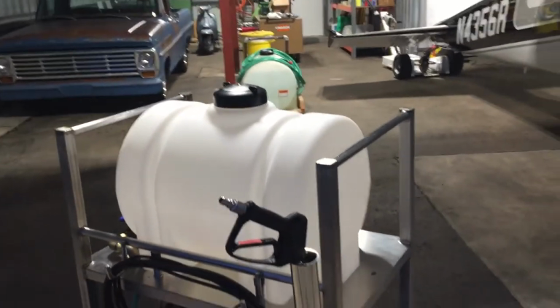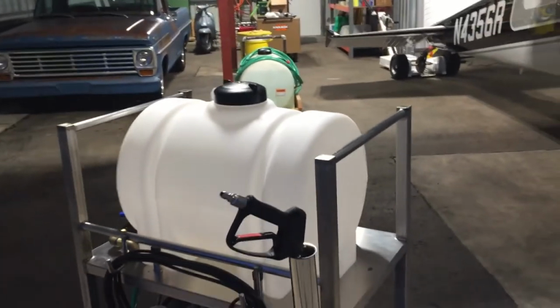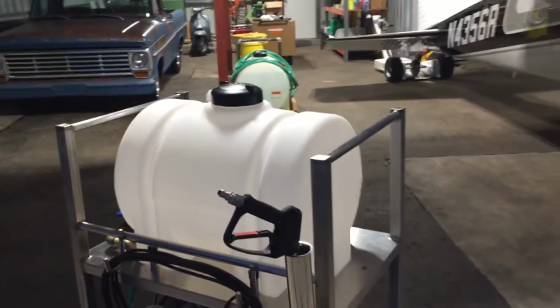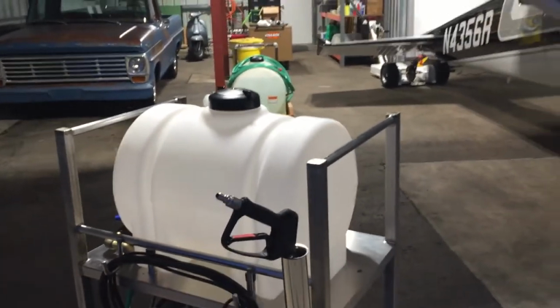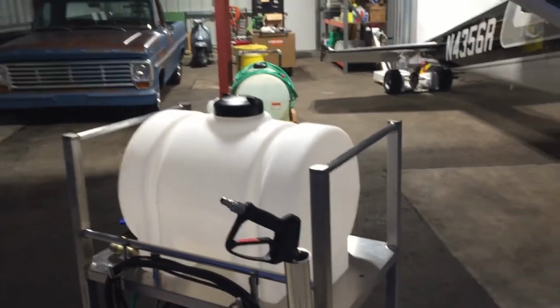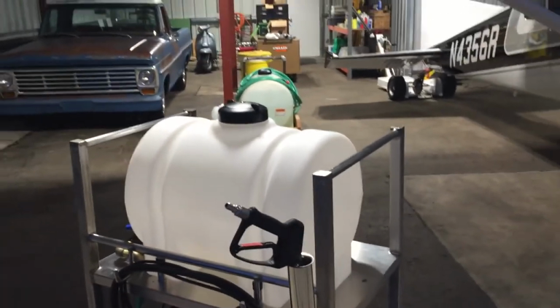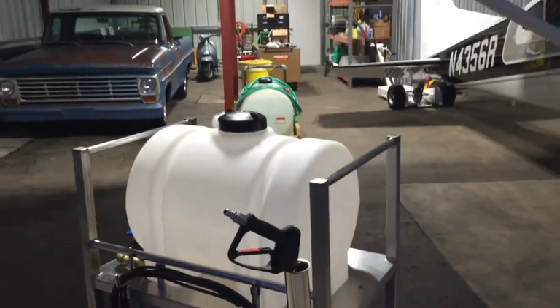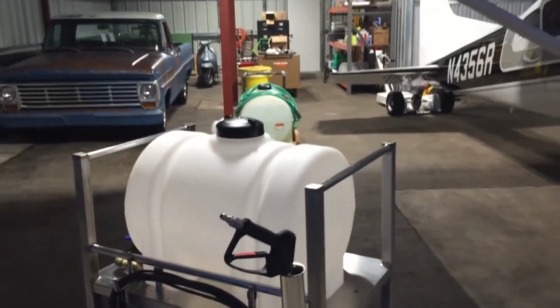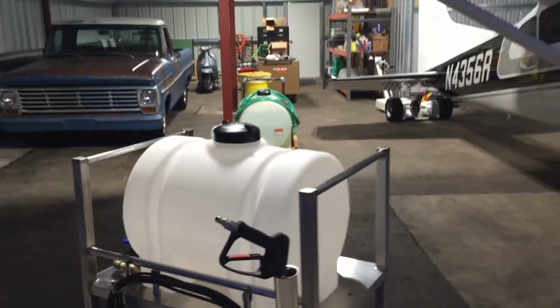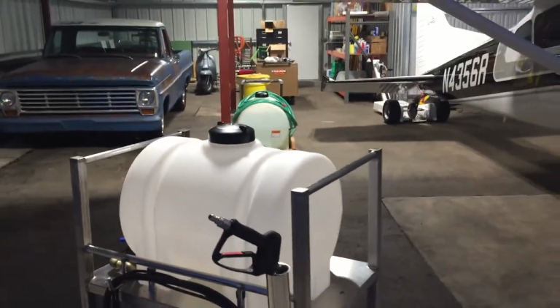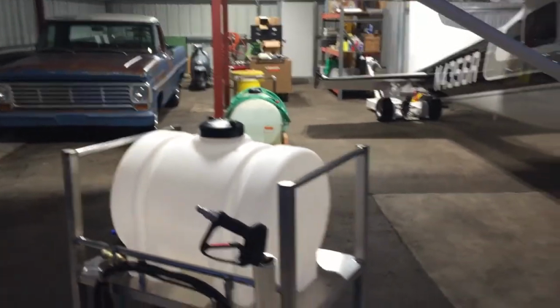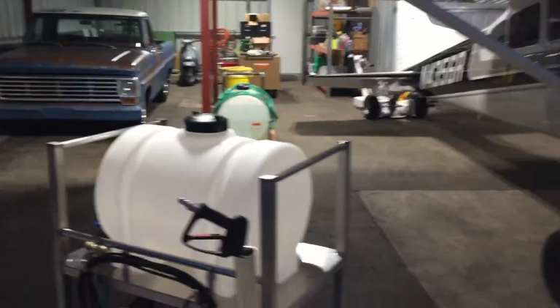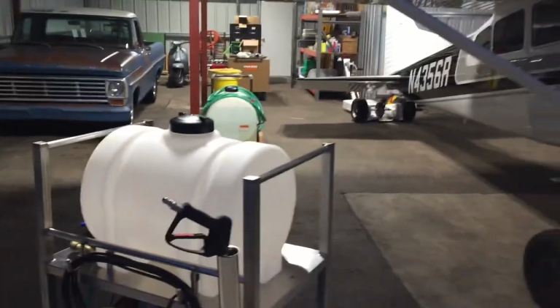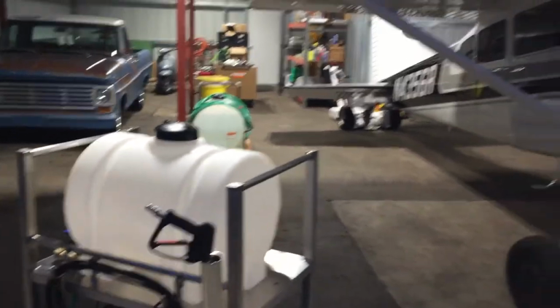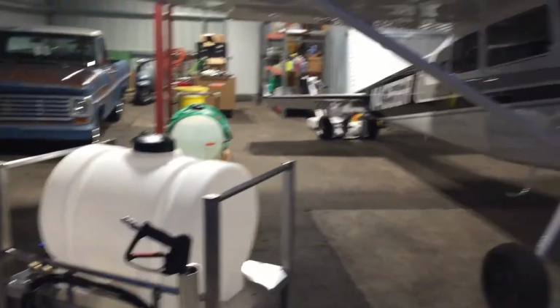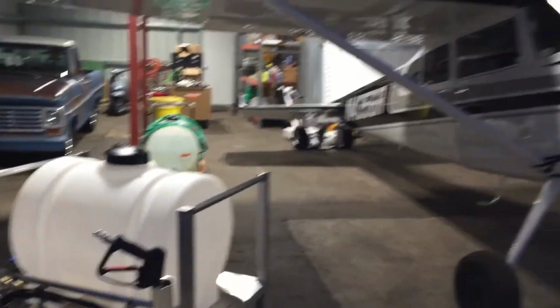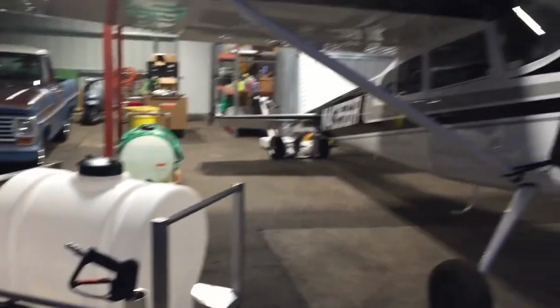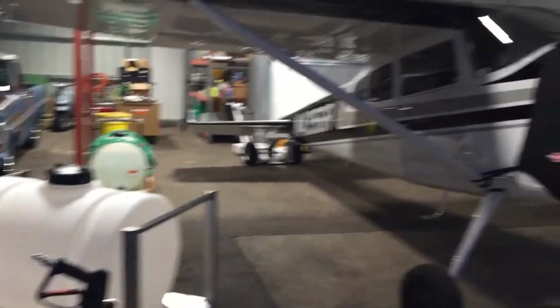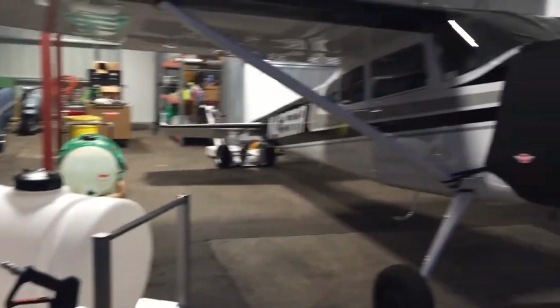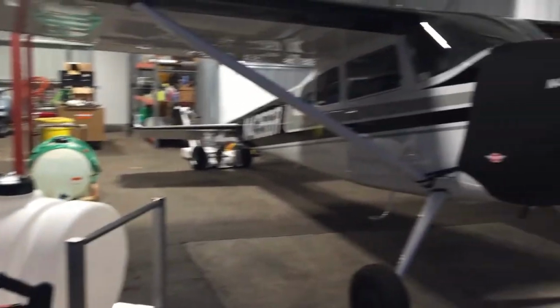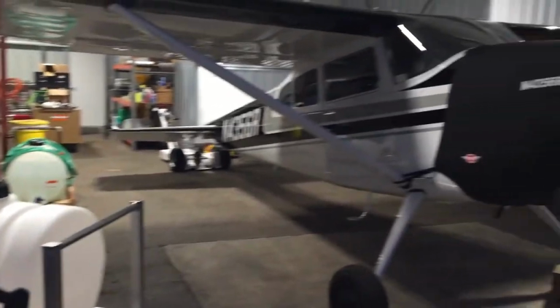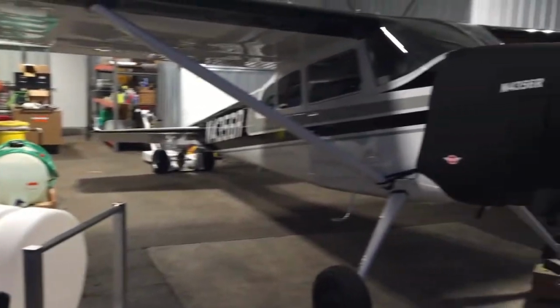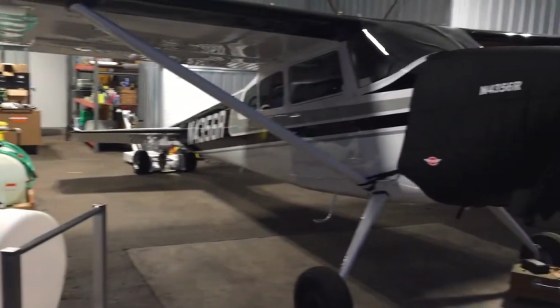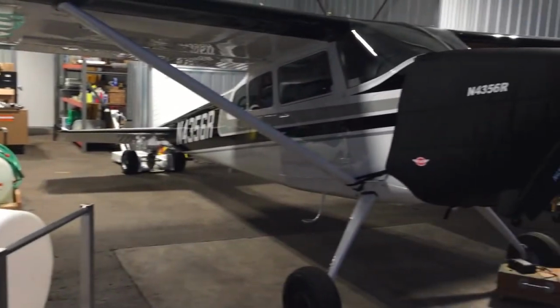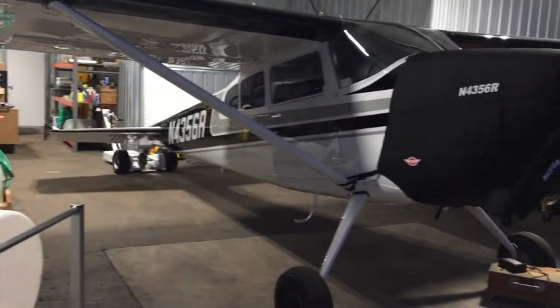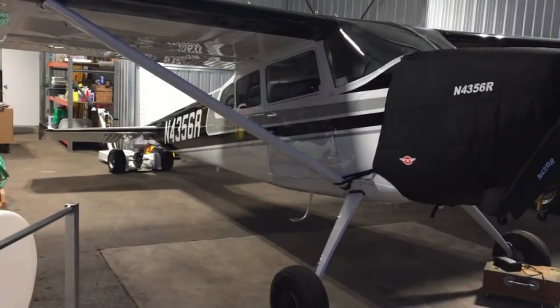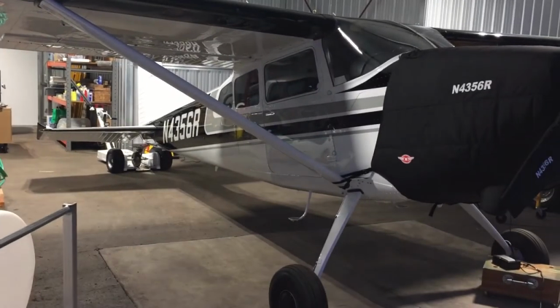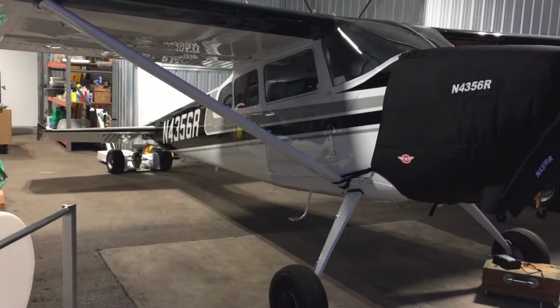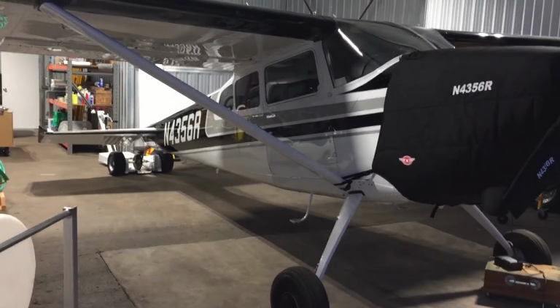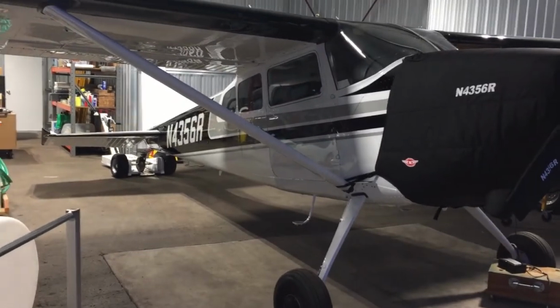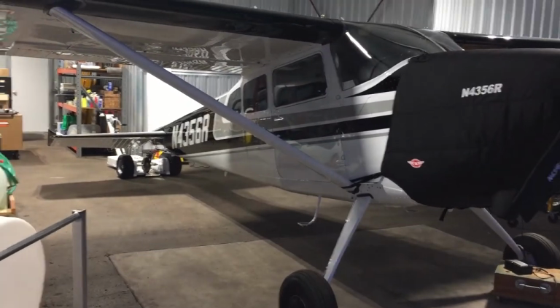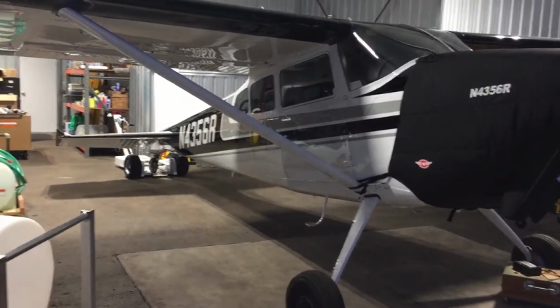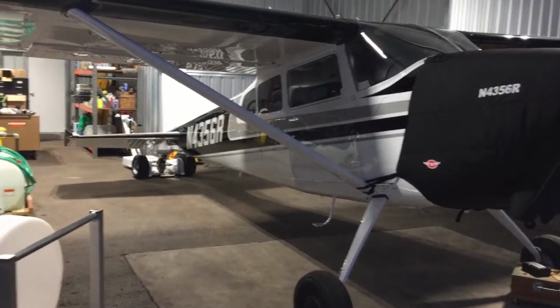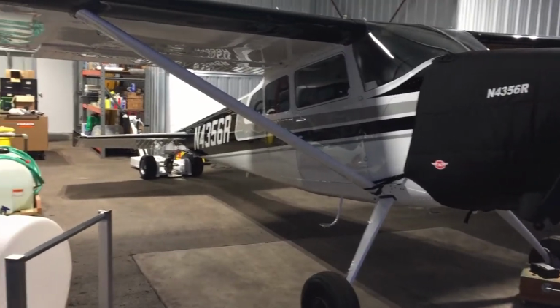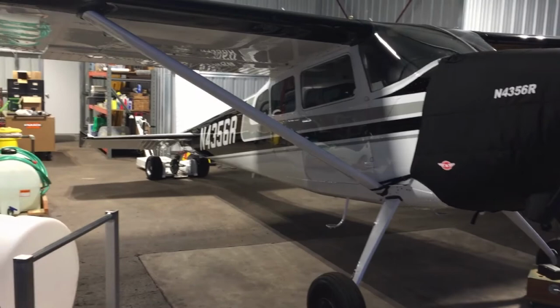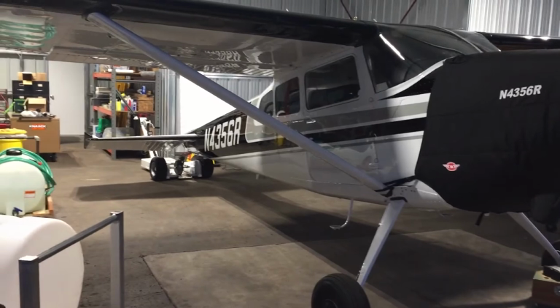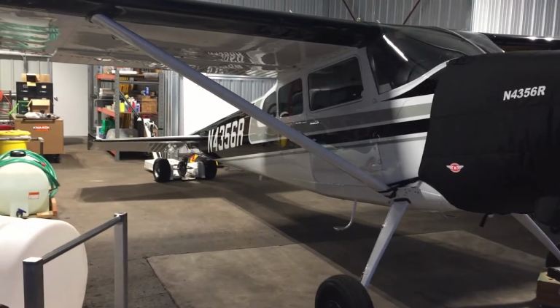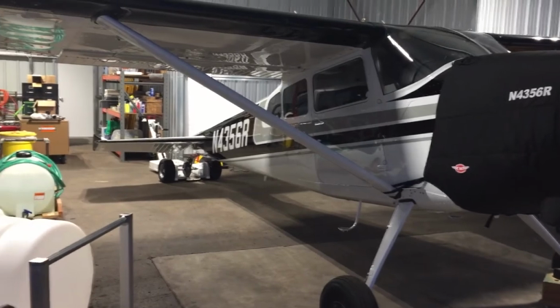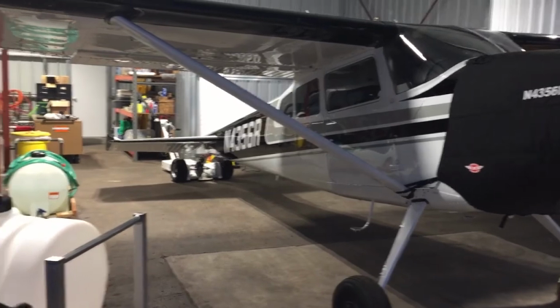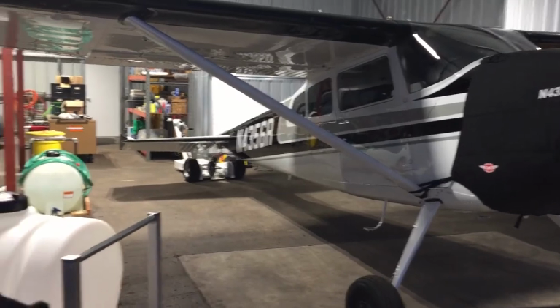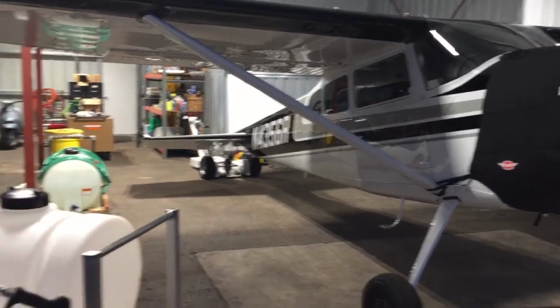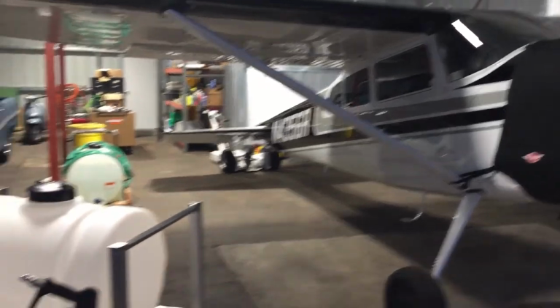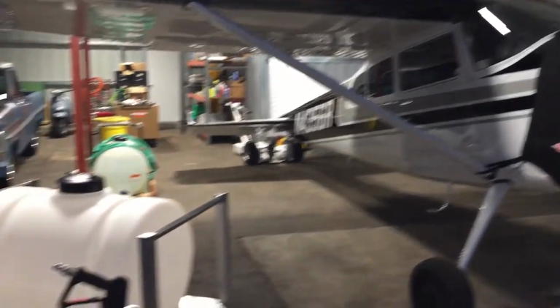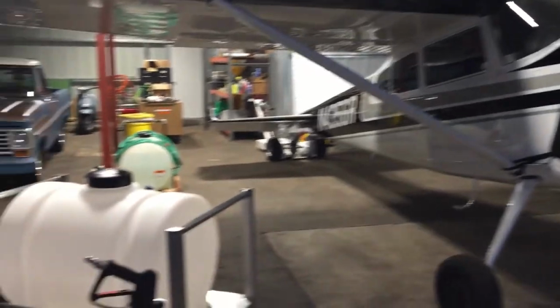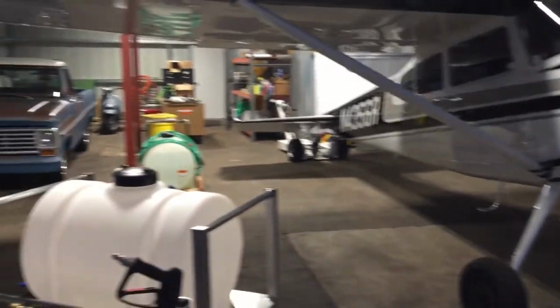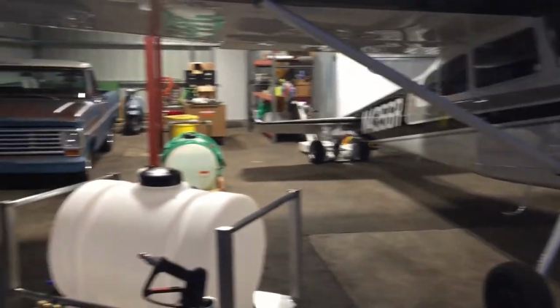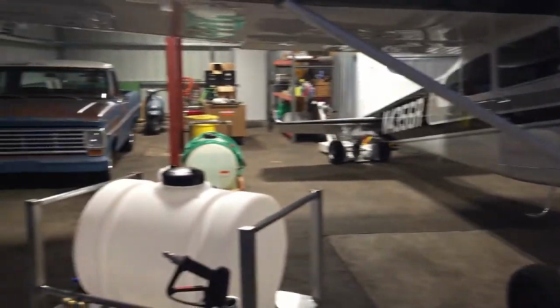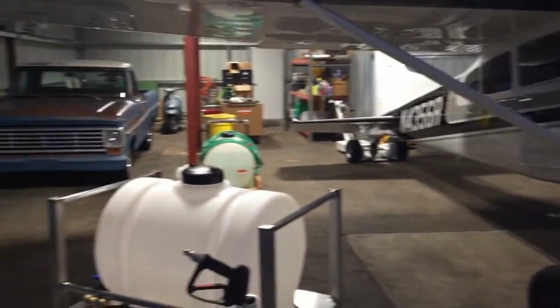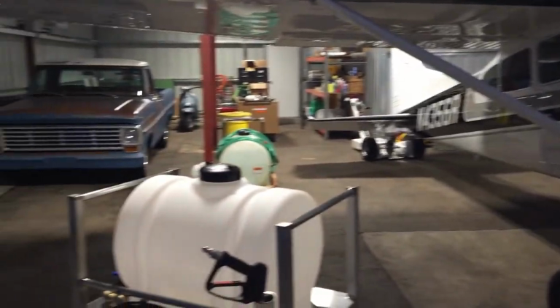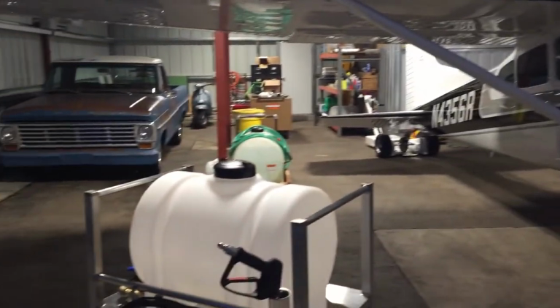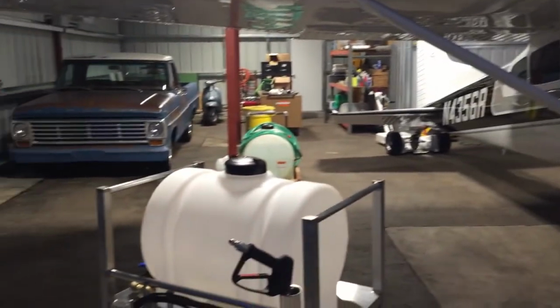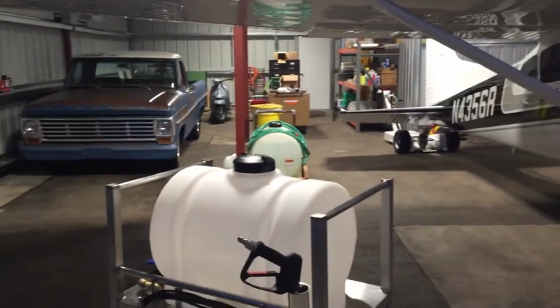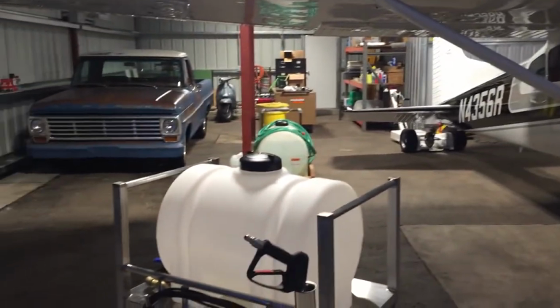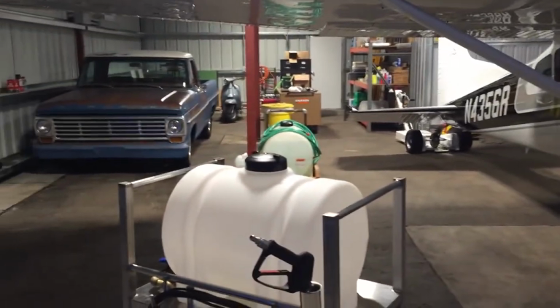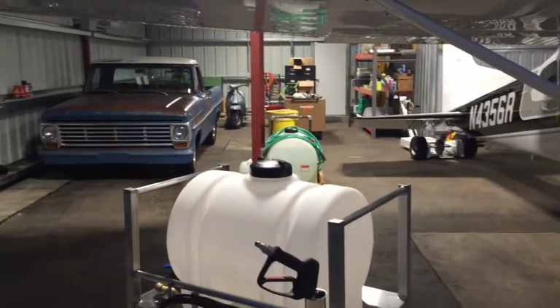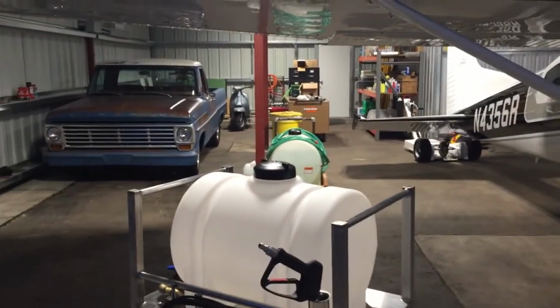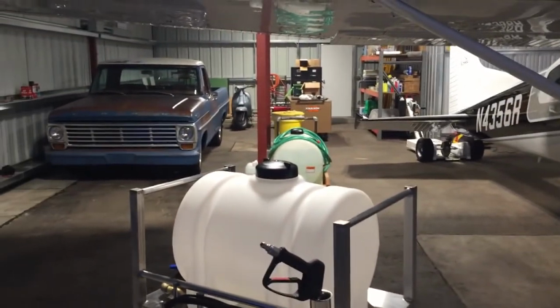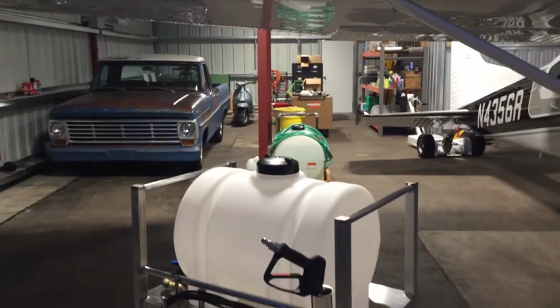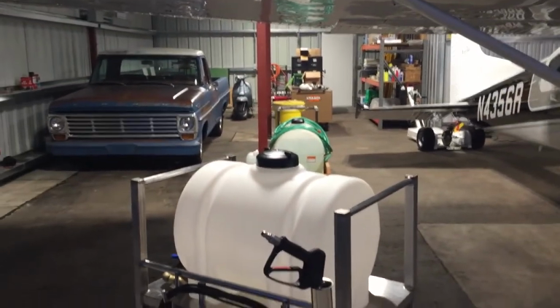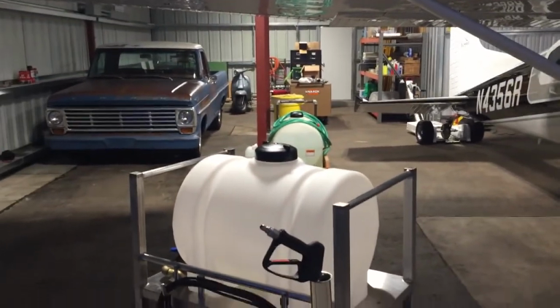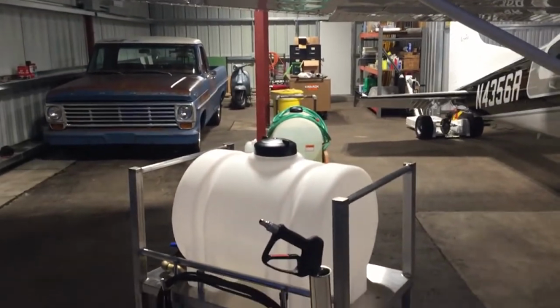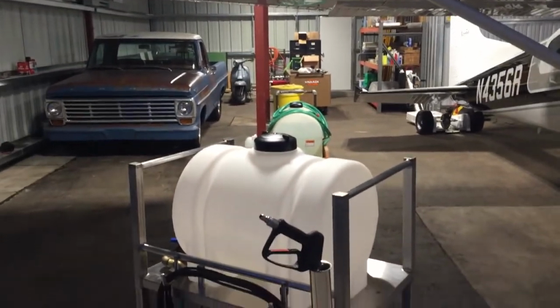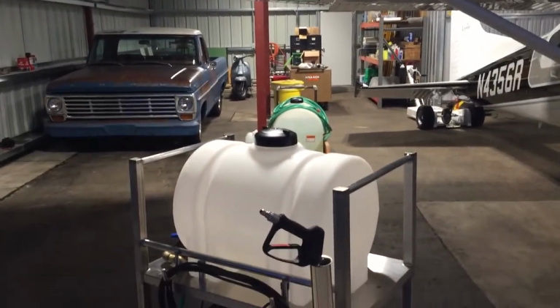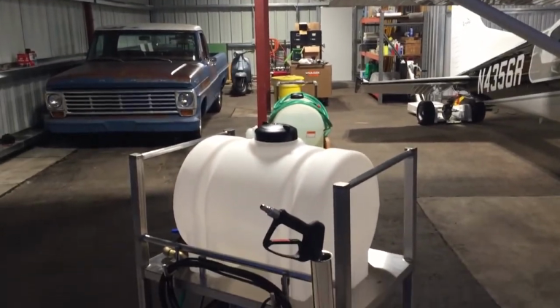Currently the airplane does not need to be cleaned, but I'm anxious to get to use it.